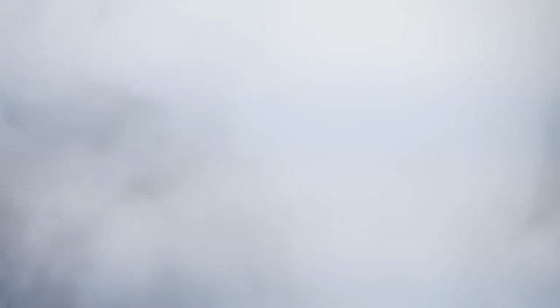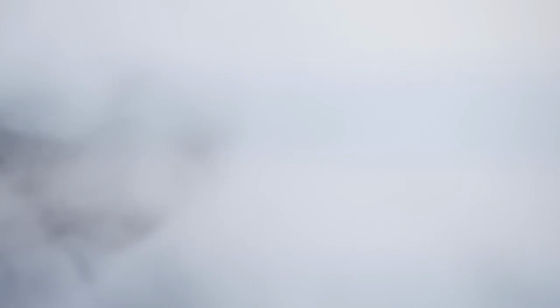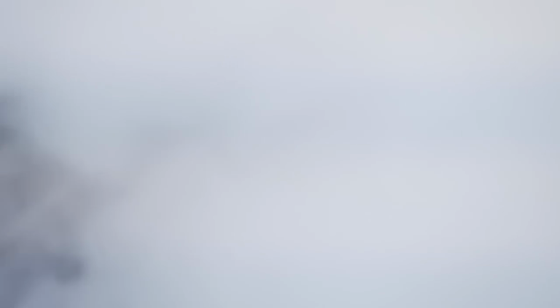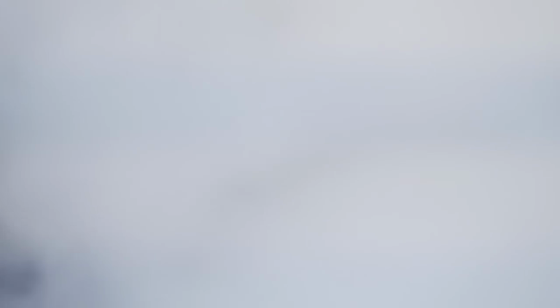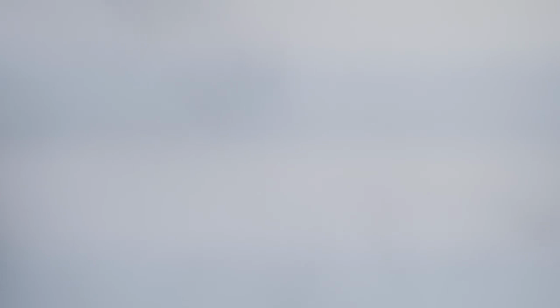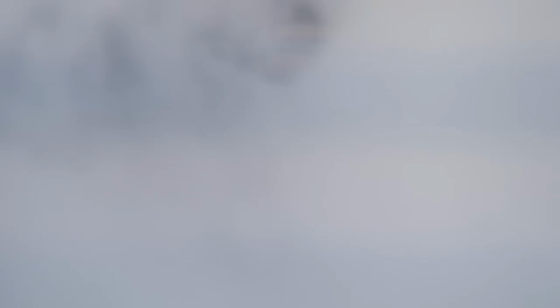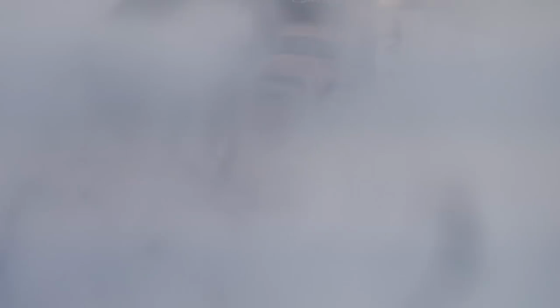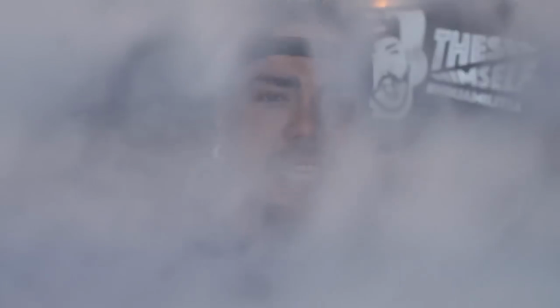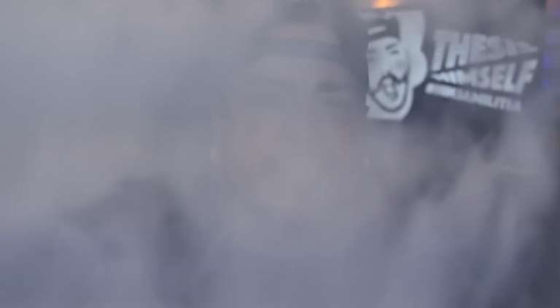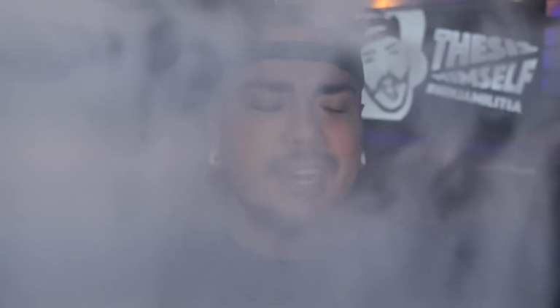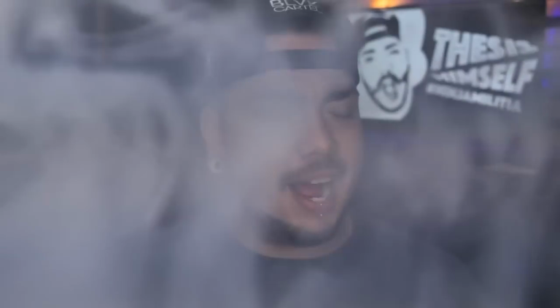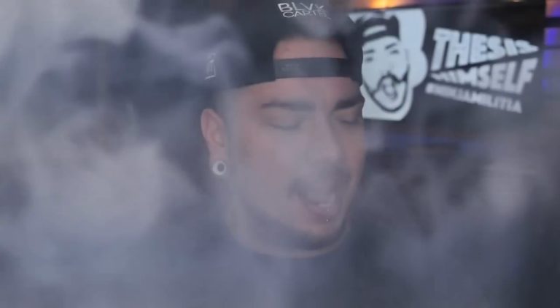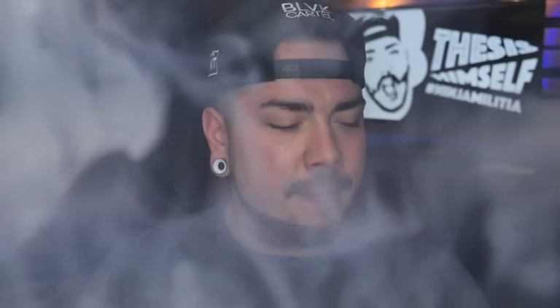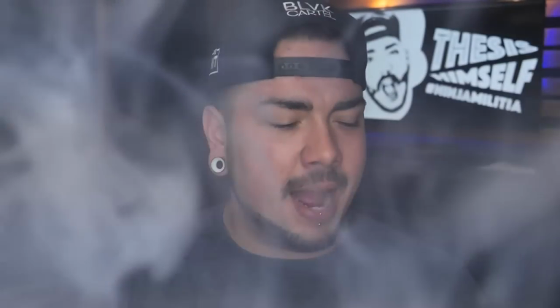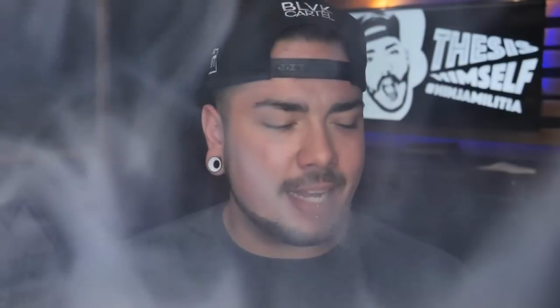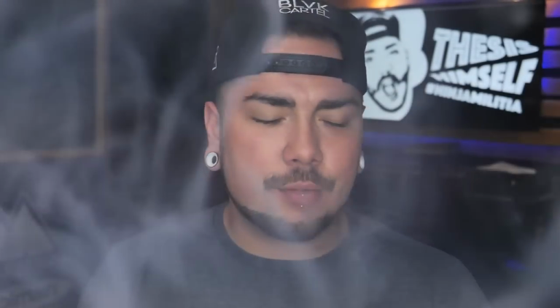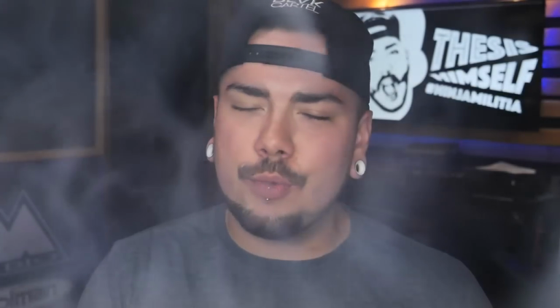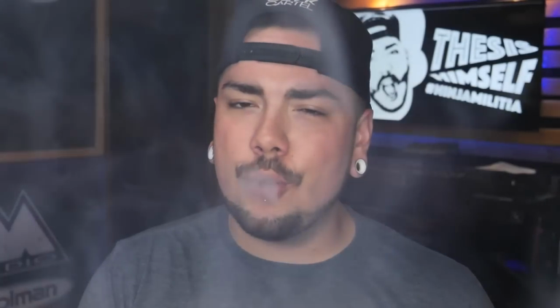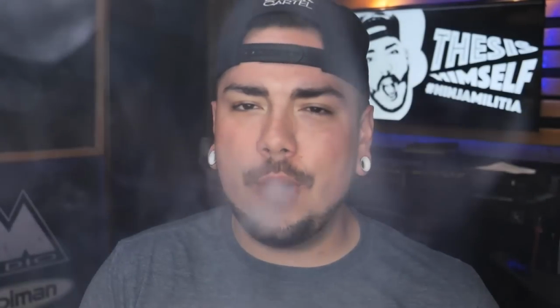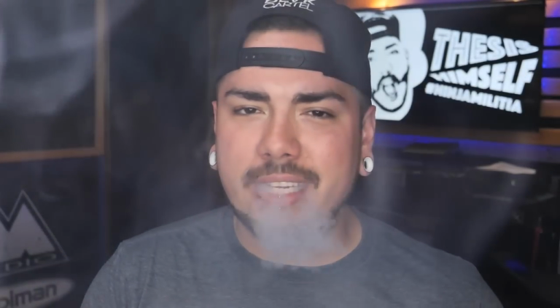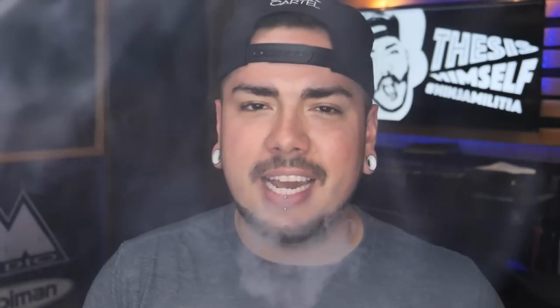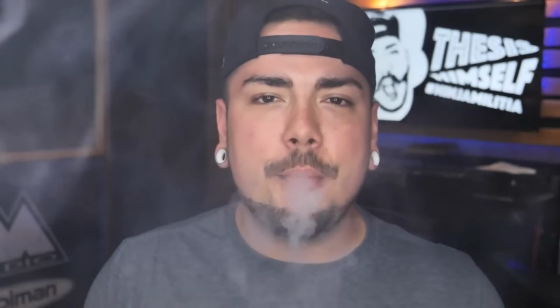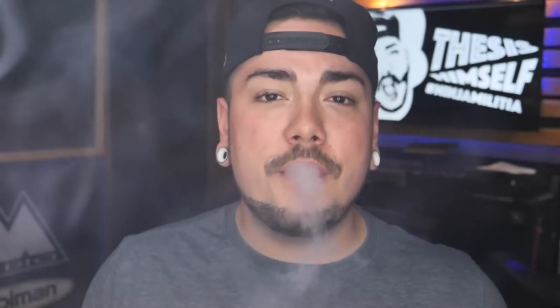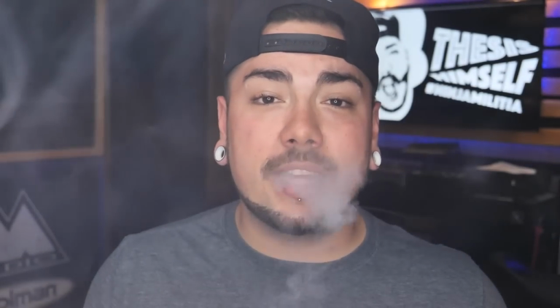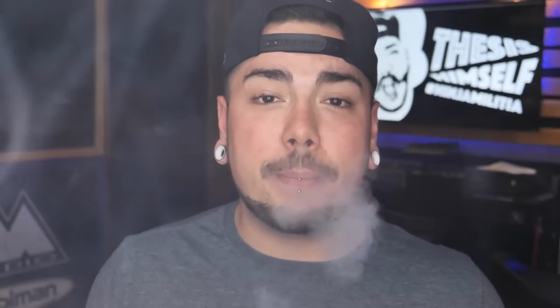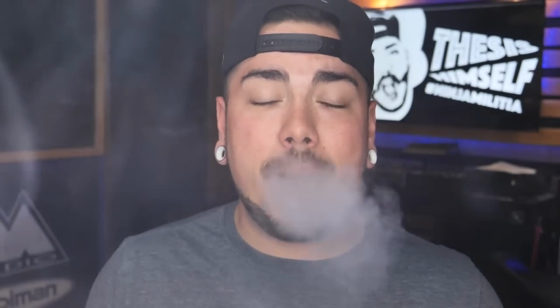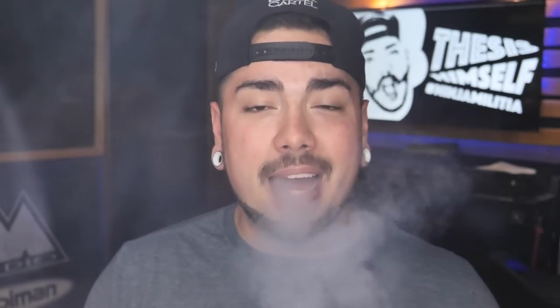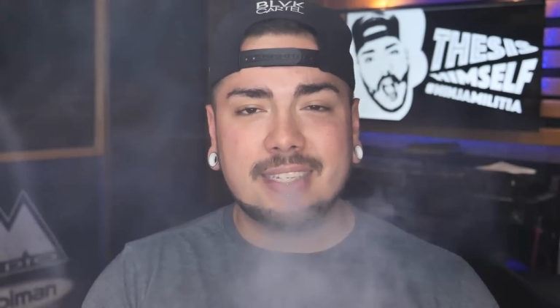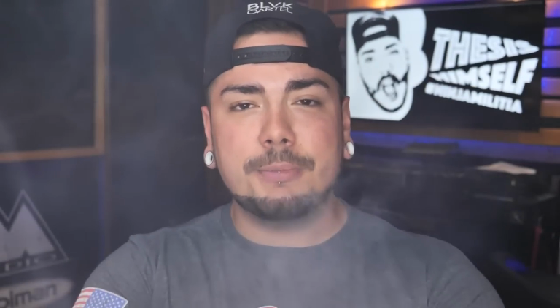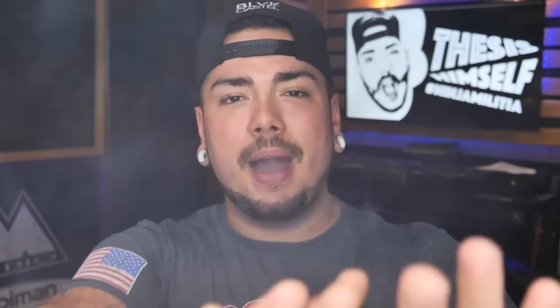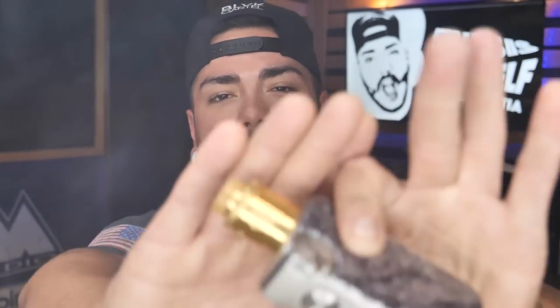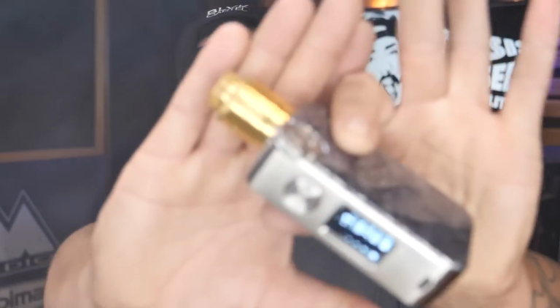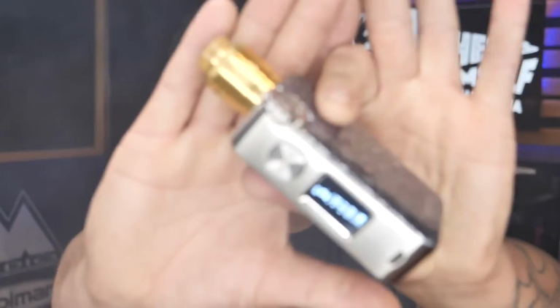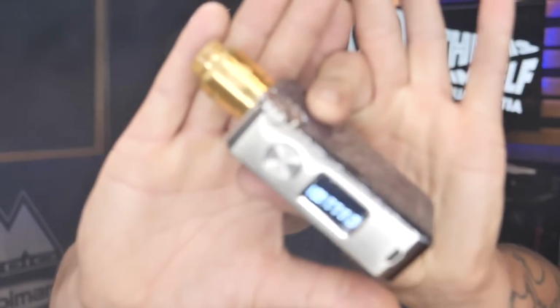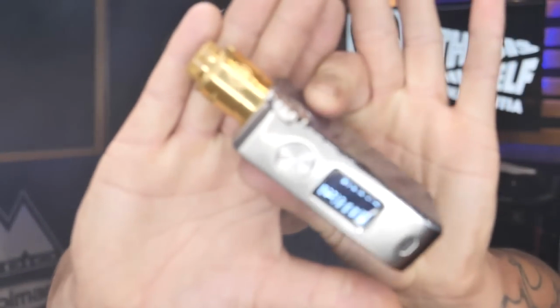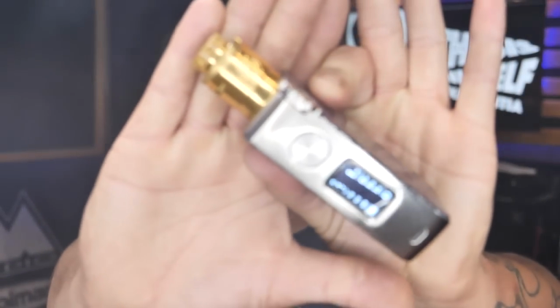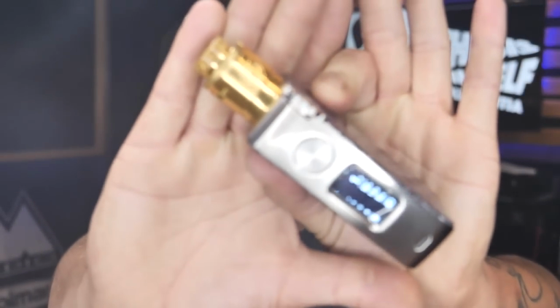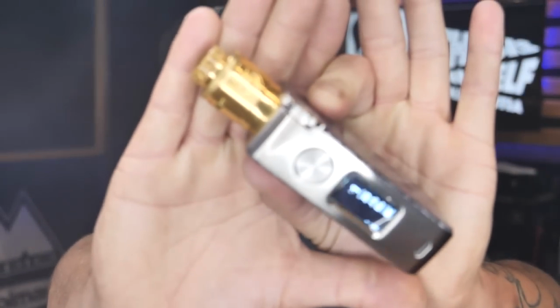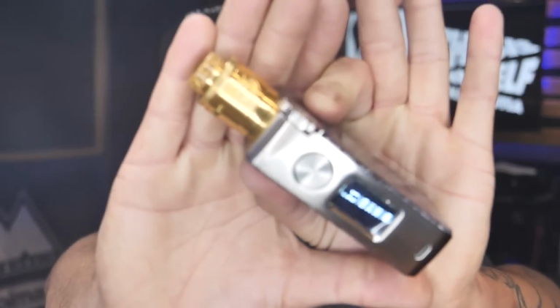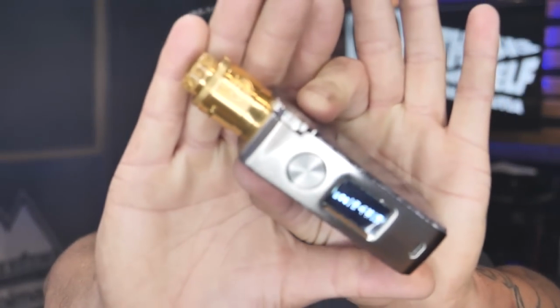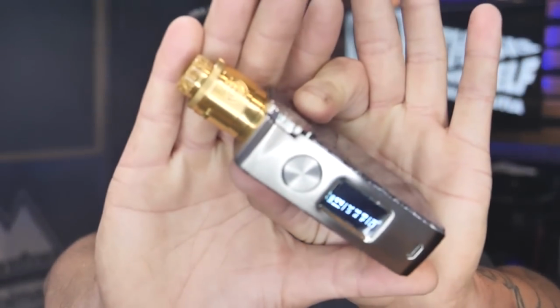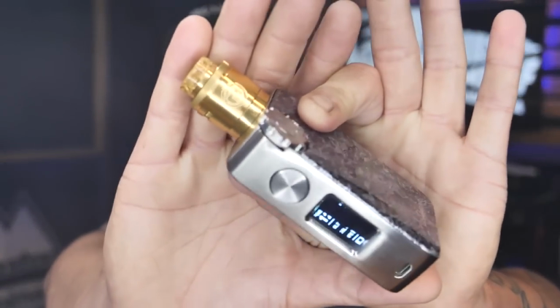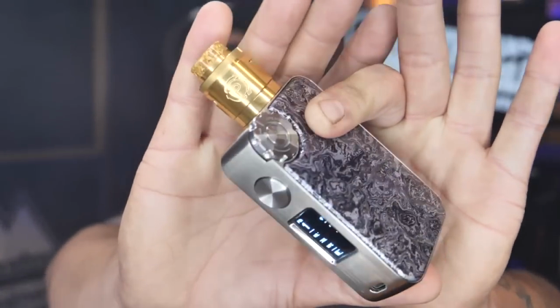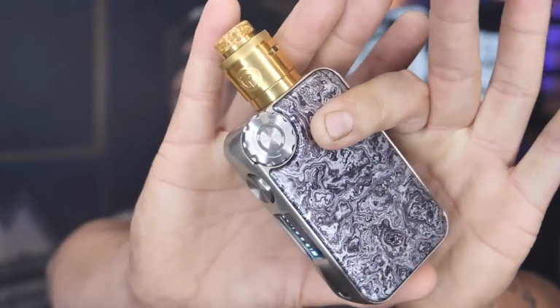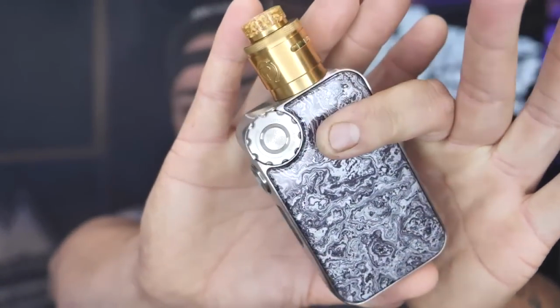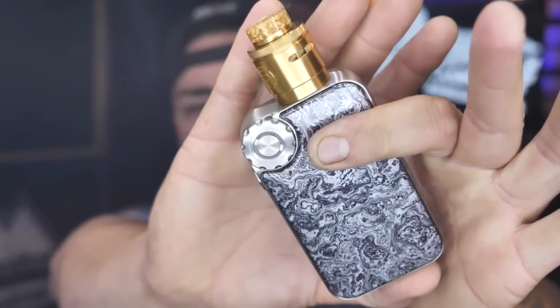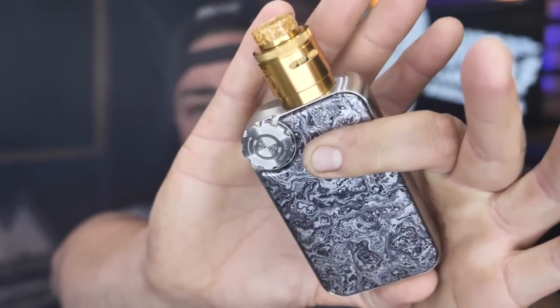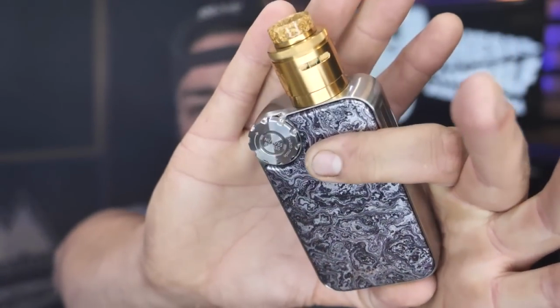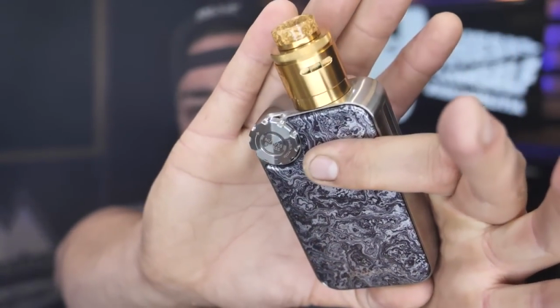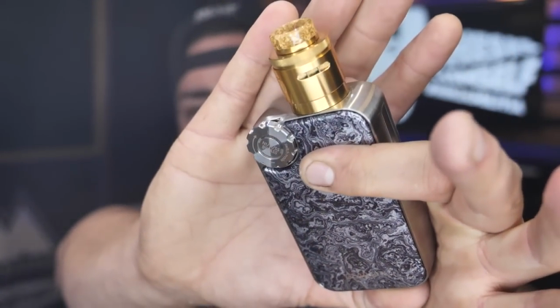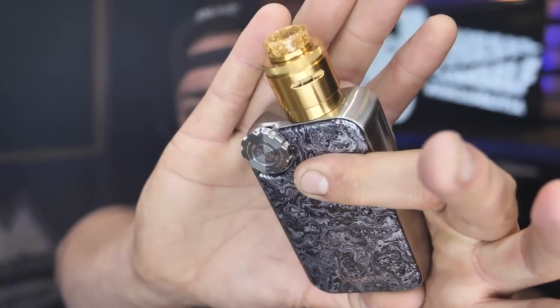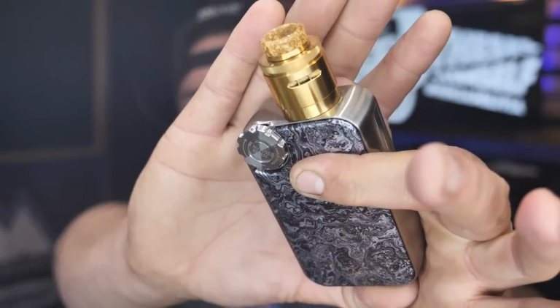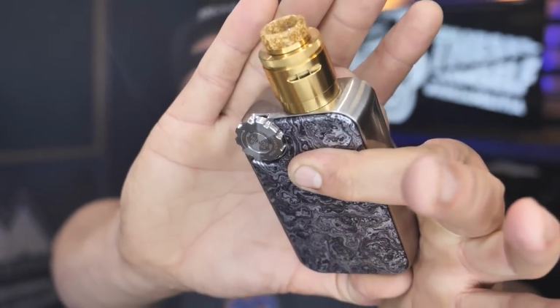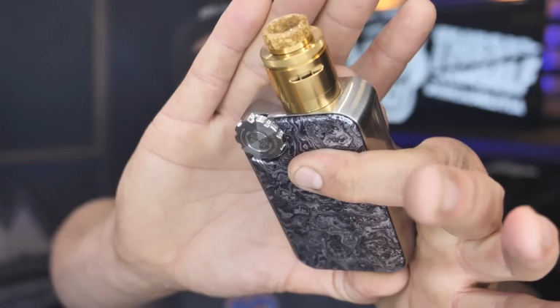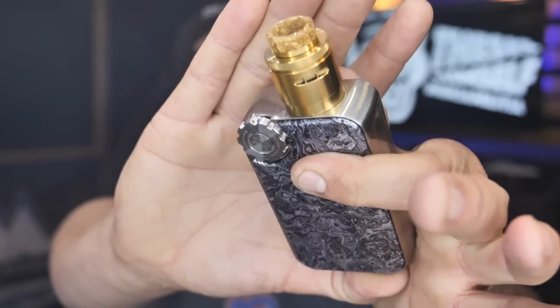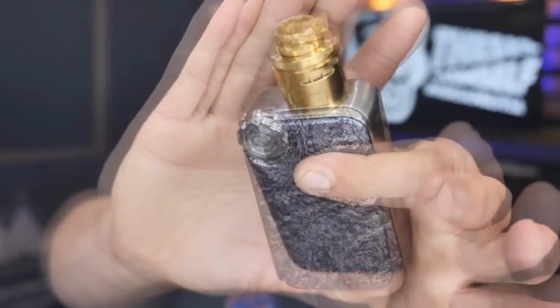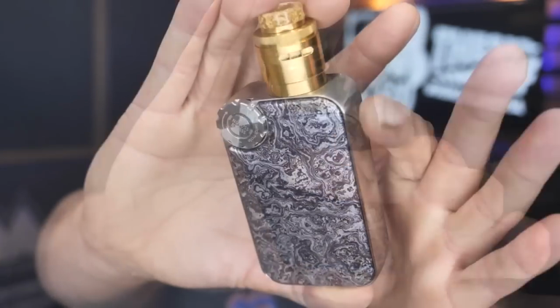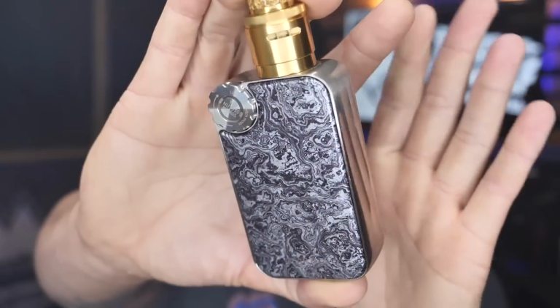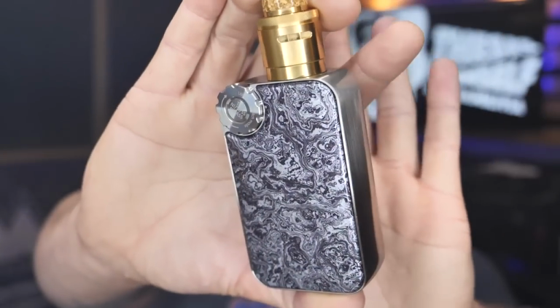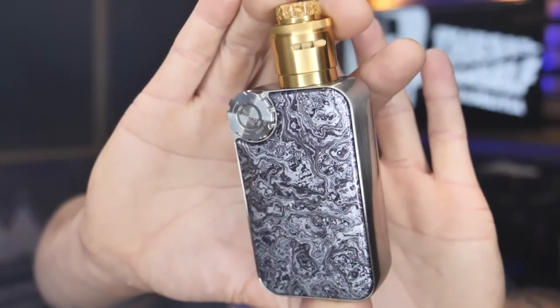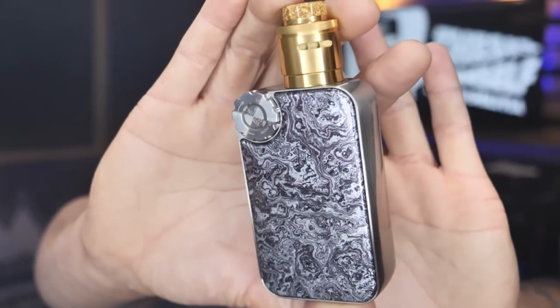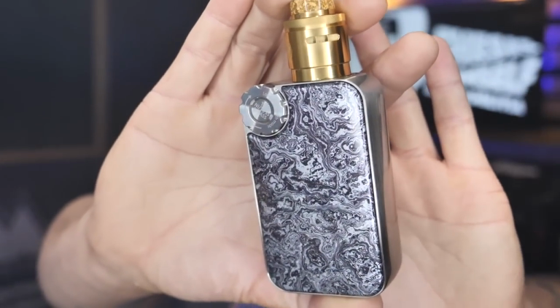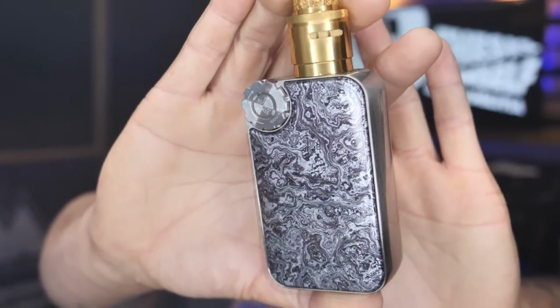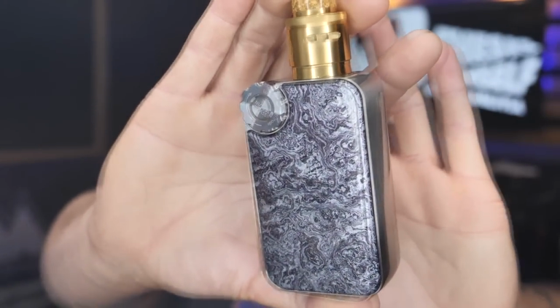Welcome to Vaping with Thesis. I am Nas, and real quick today we've got the Passage by Hellvape and Suck My Mod — an absolutely beautiful collaborative RDA between the two.